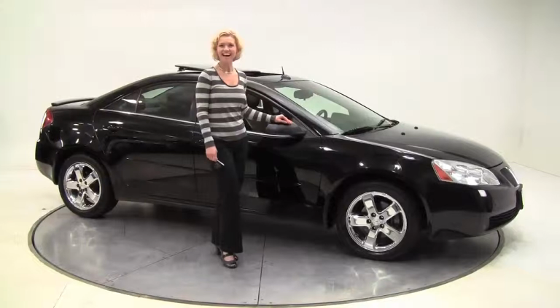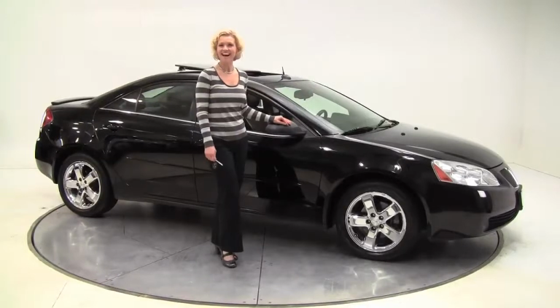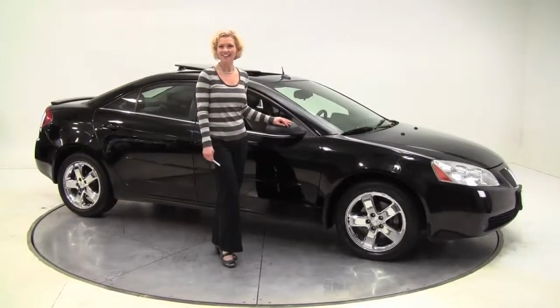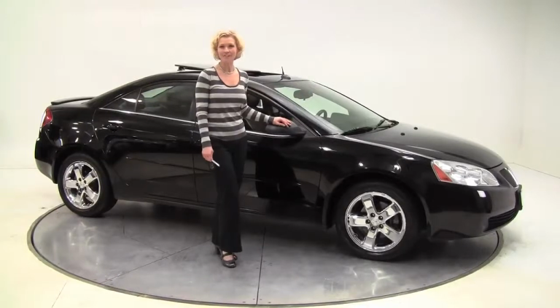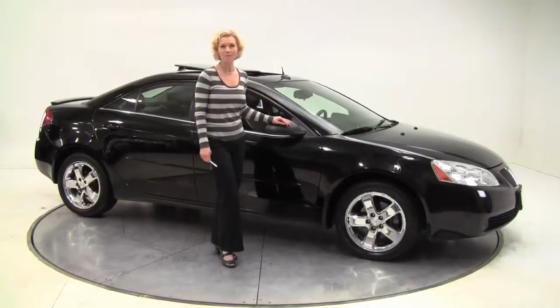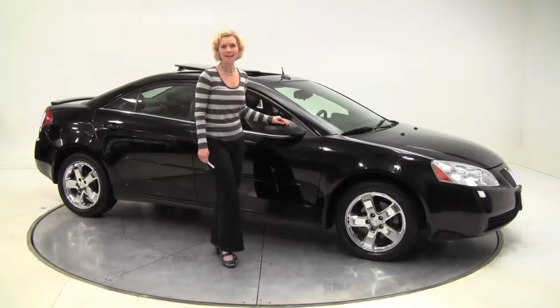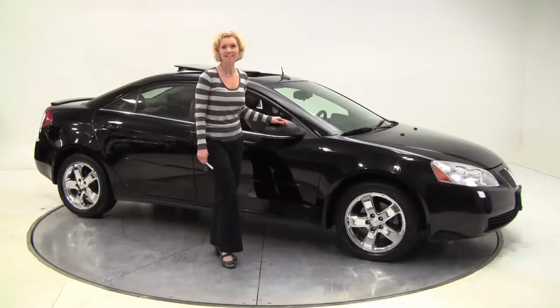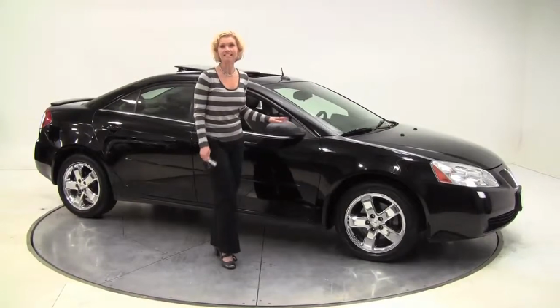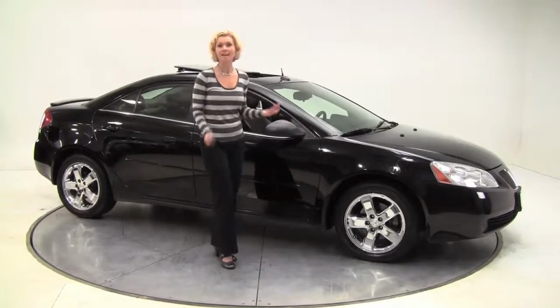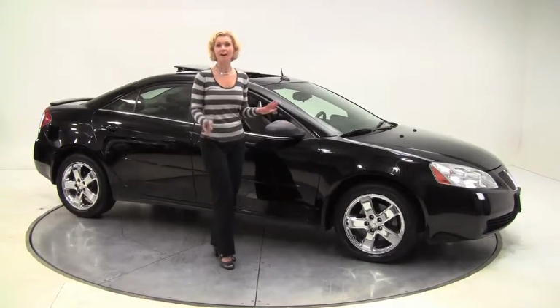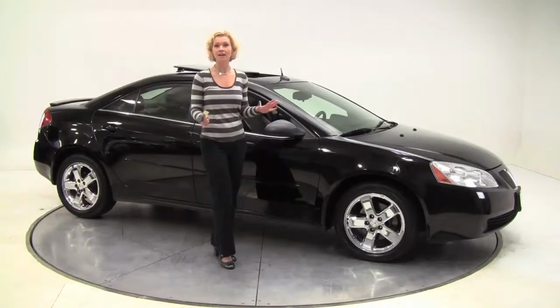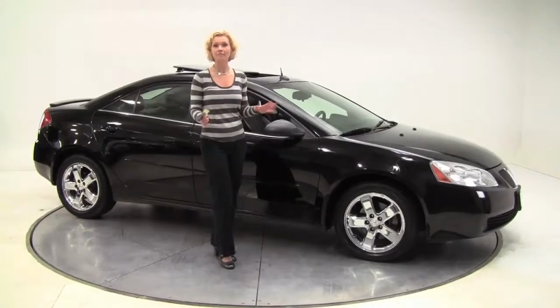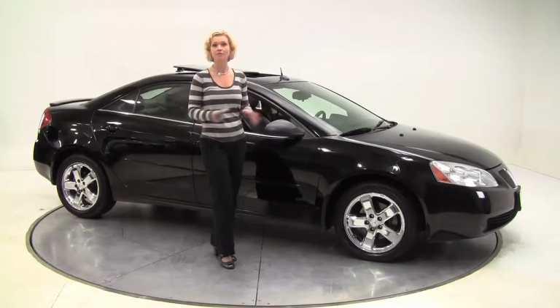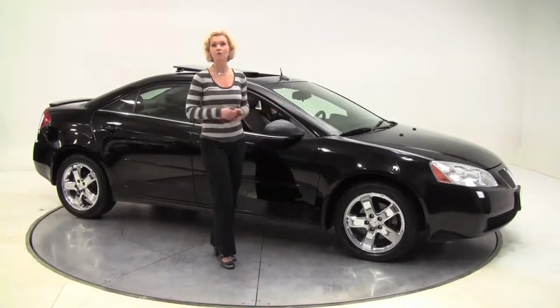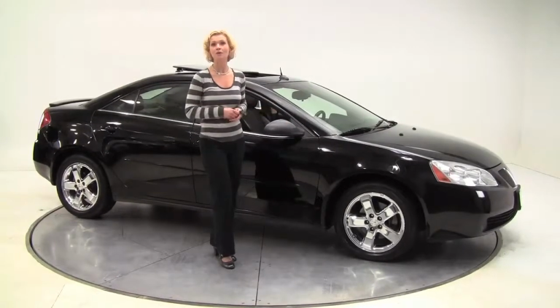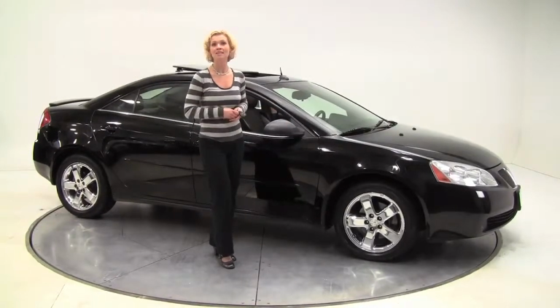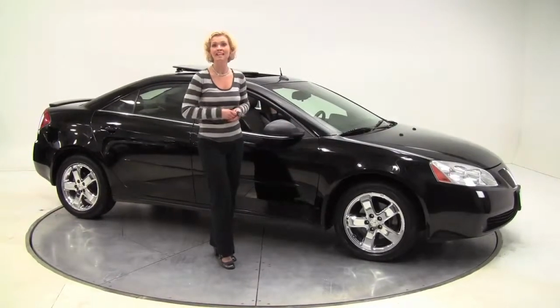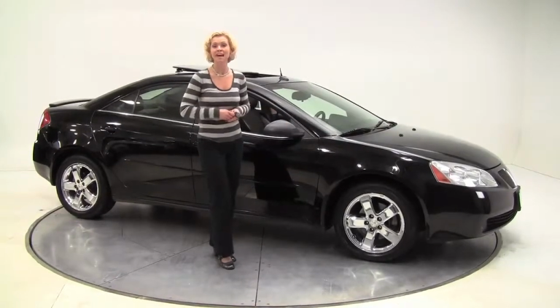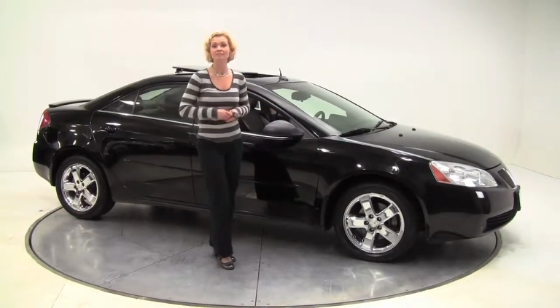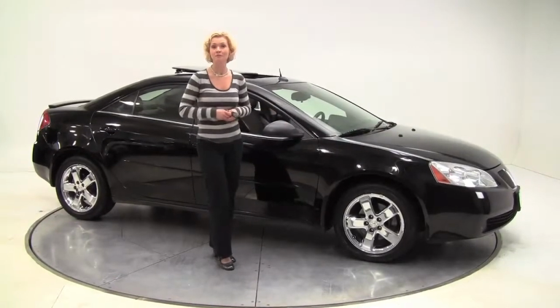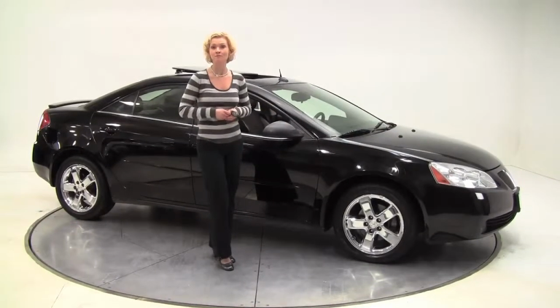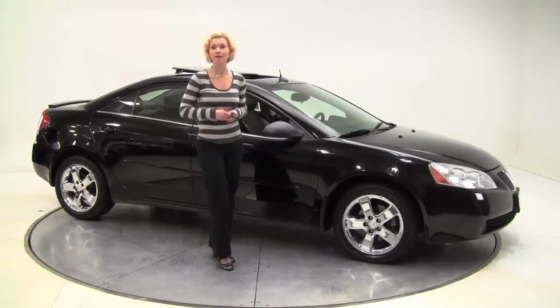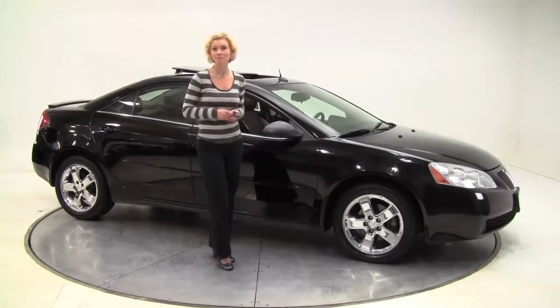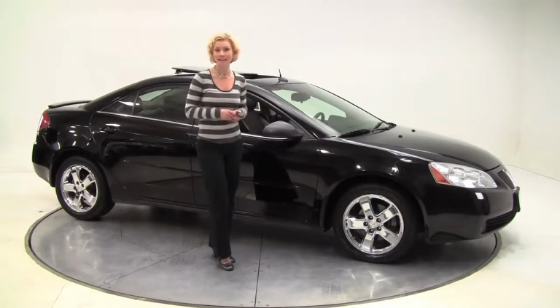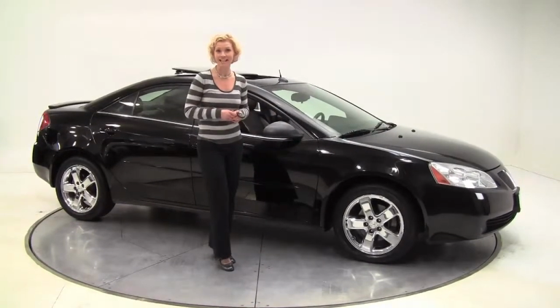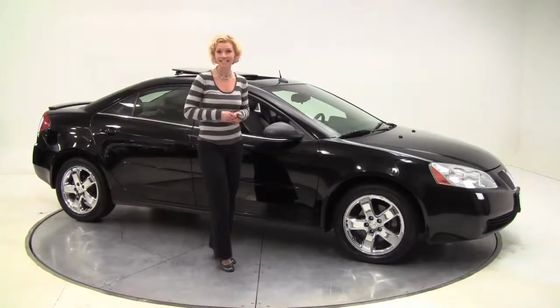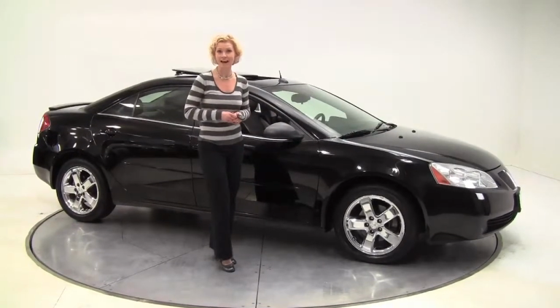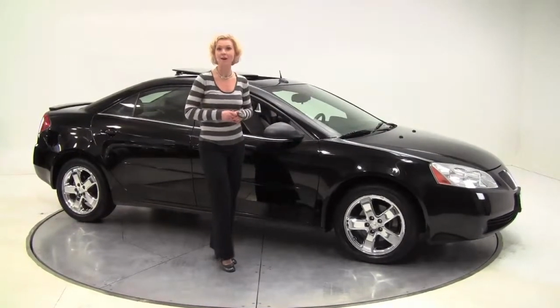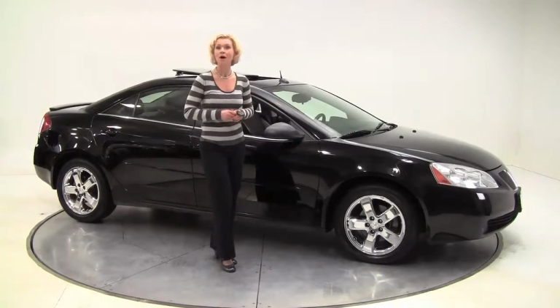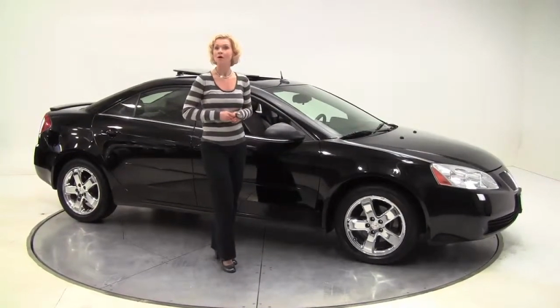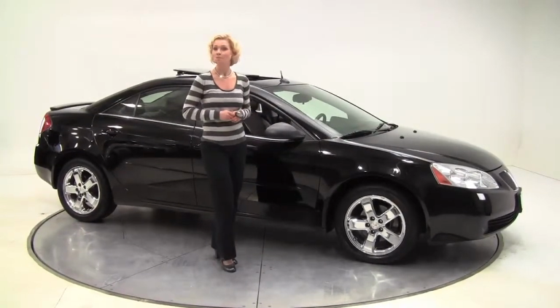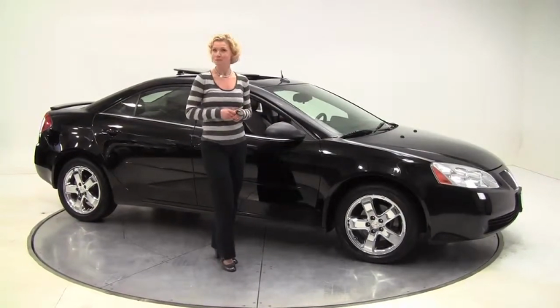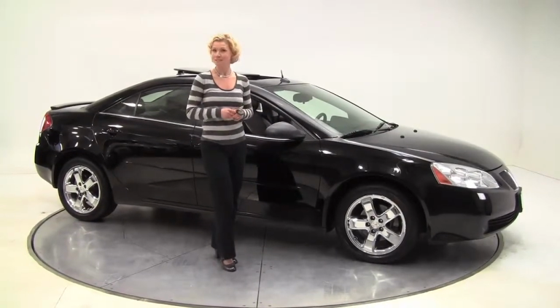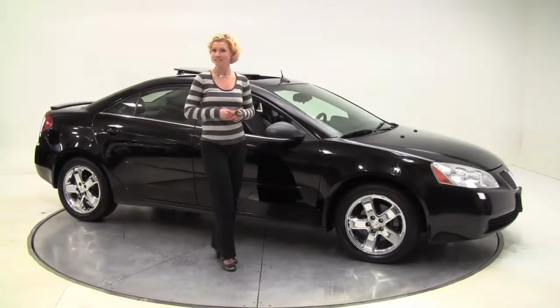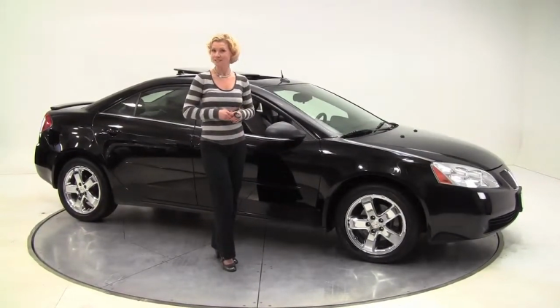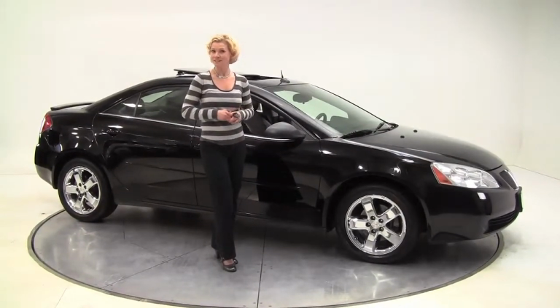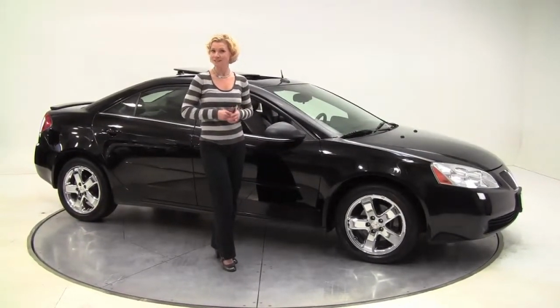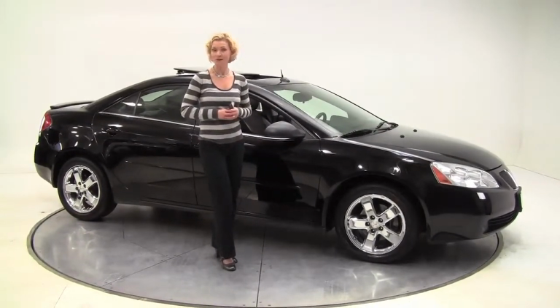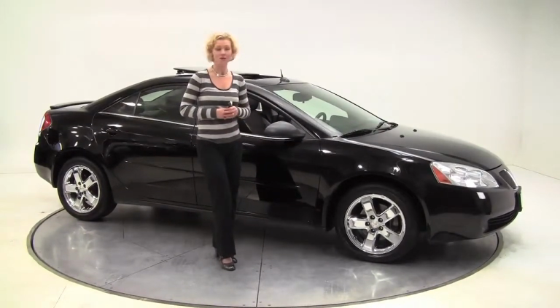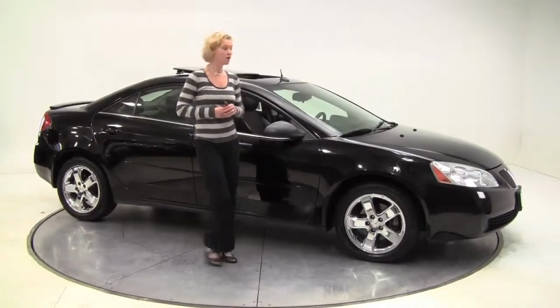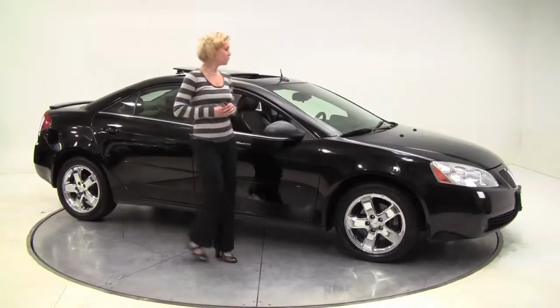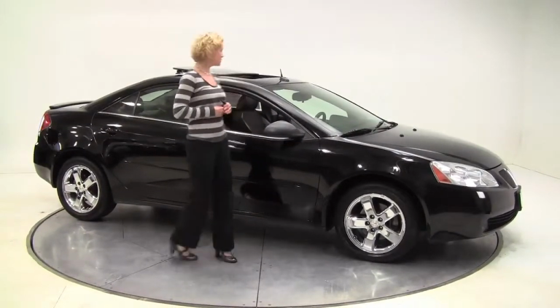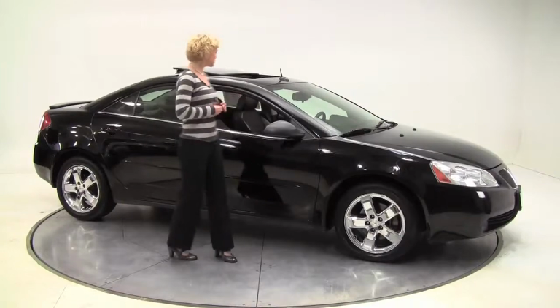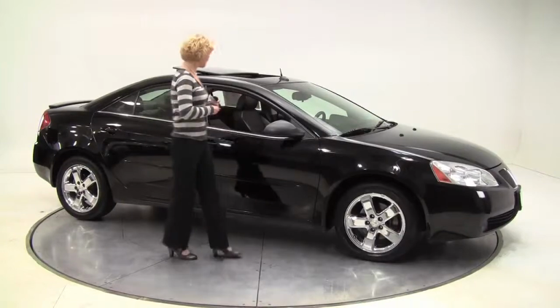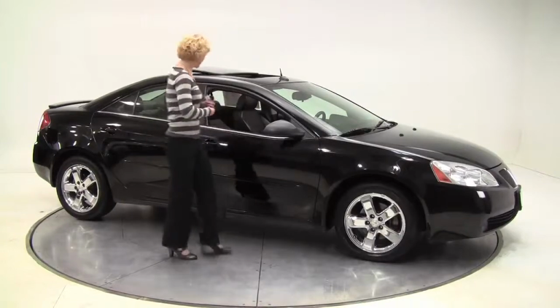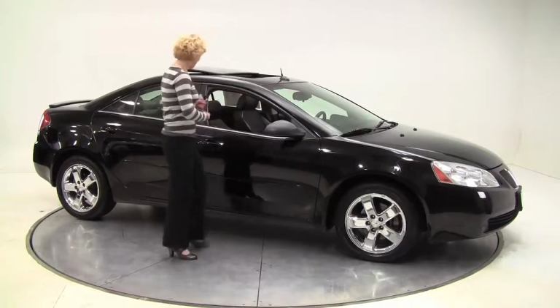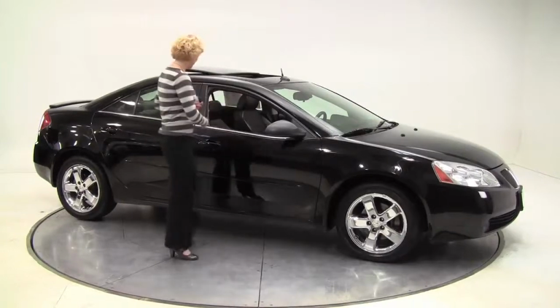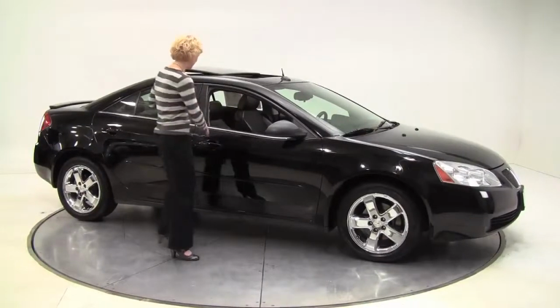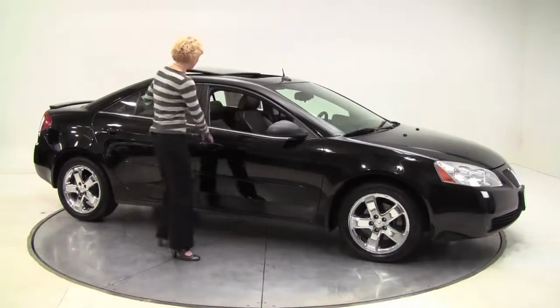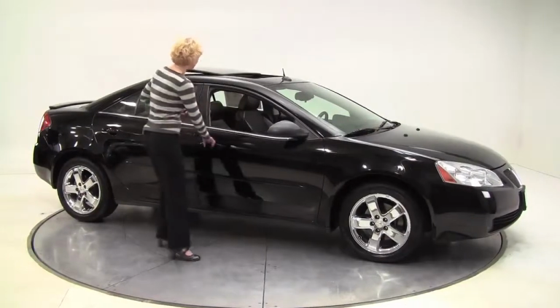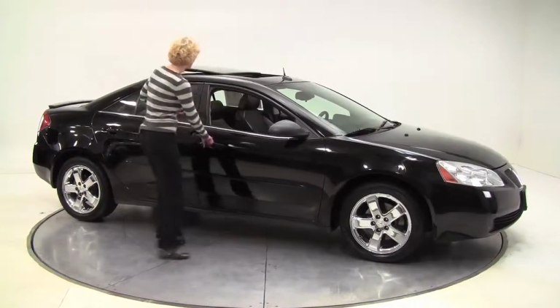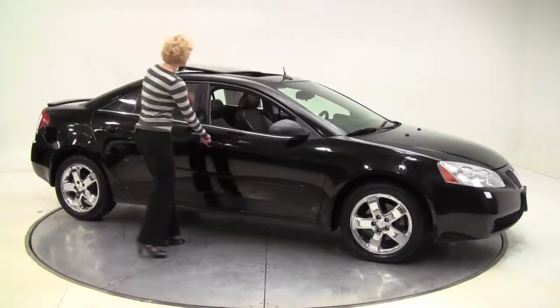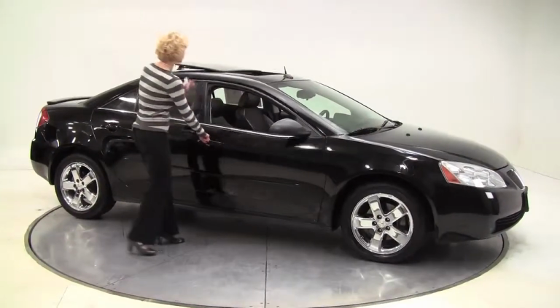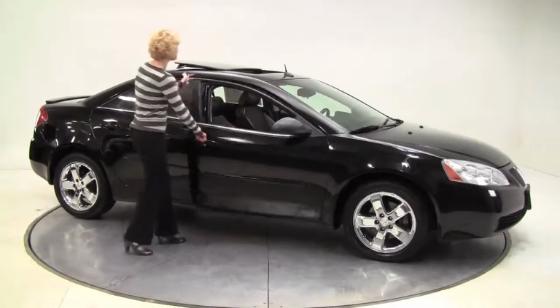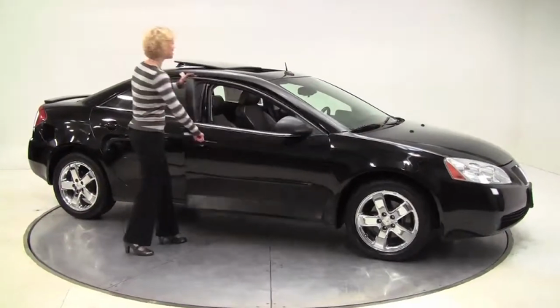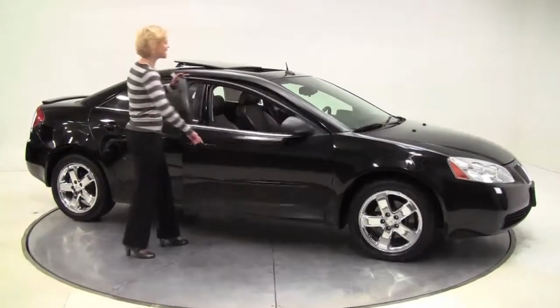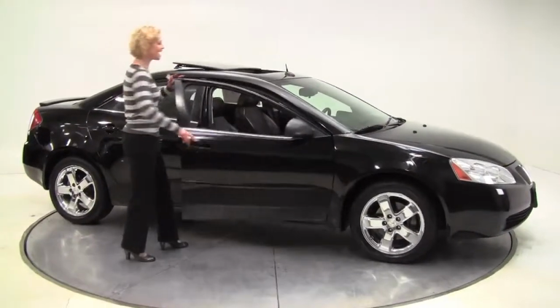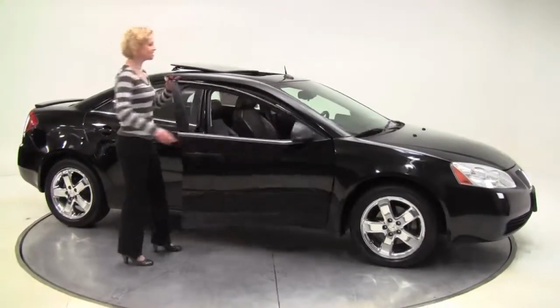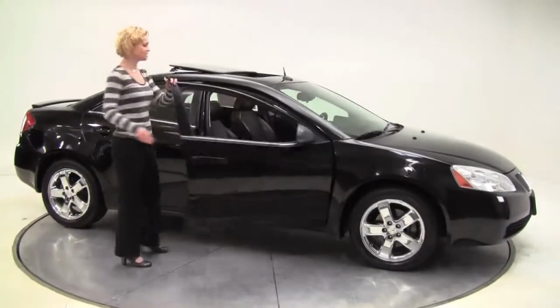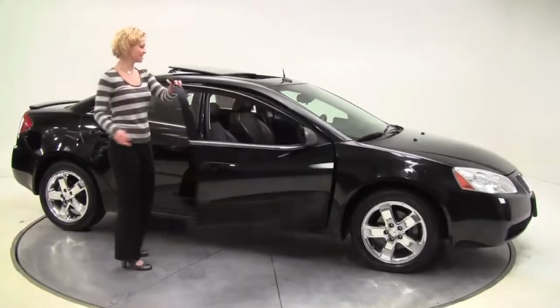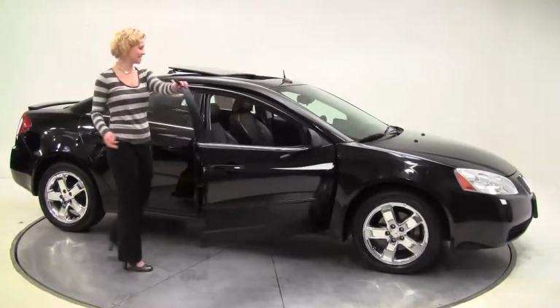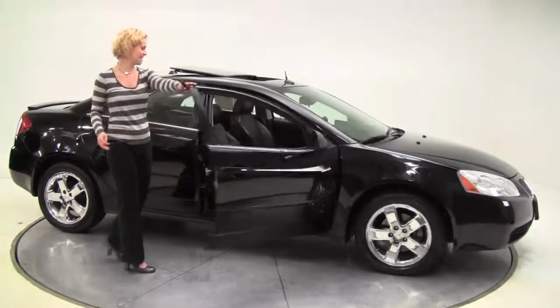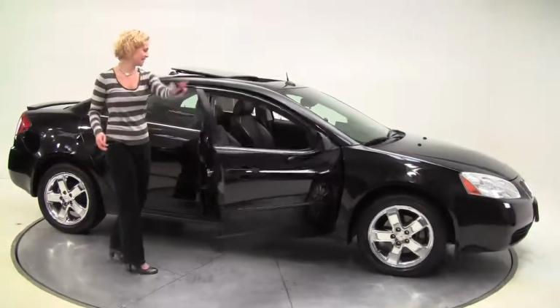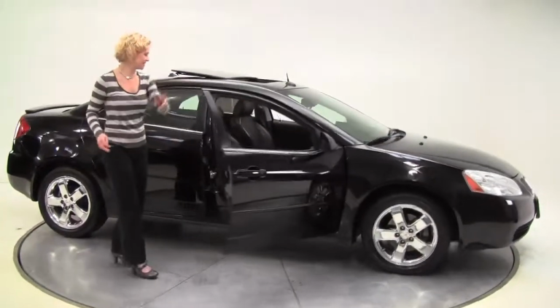Hi there everybody, this is Erin coming to you once again from Feldman Nissan, Bloomington, Minnesota with a 2005 Pontiac G6.